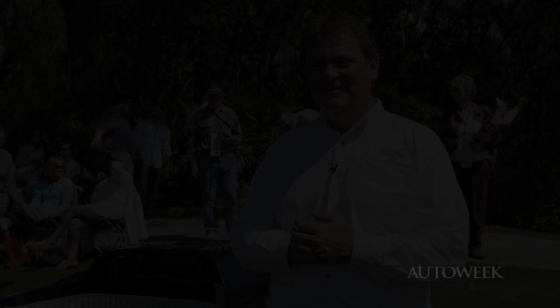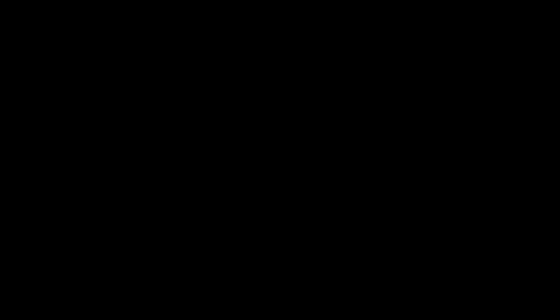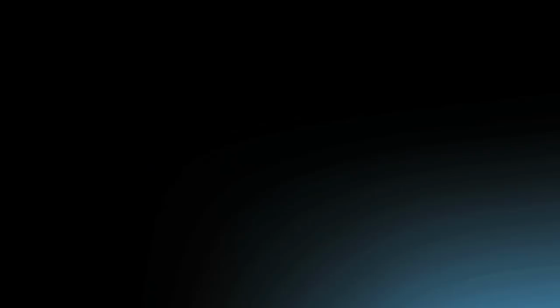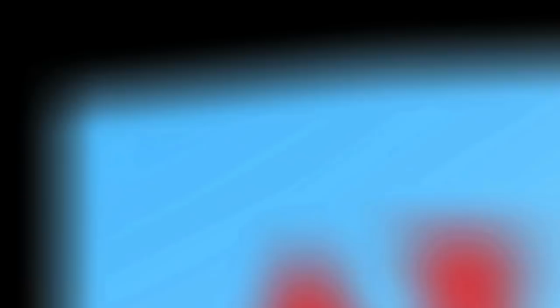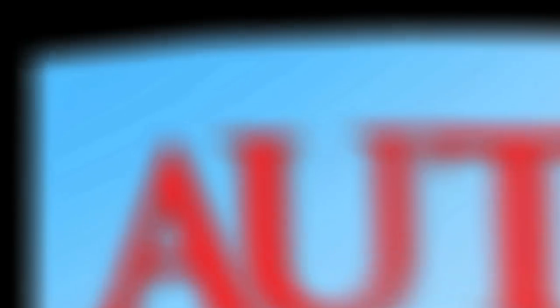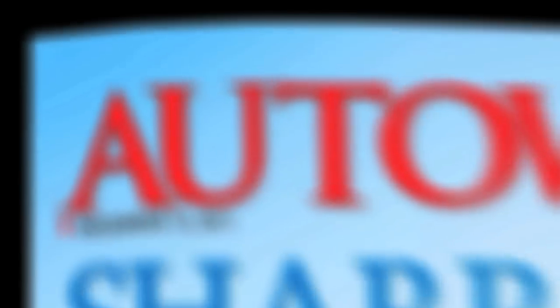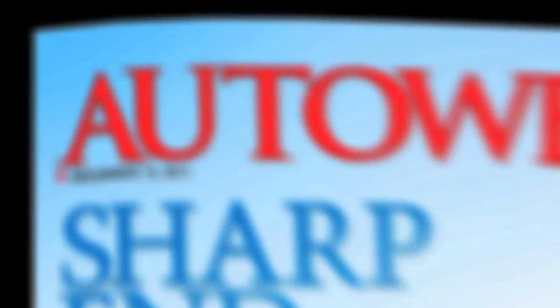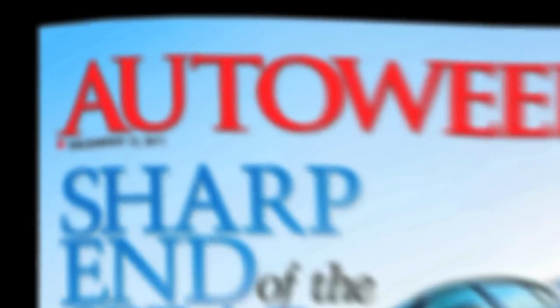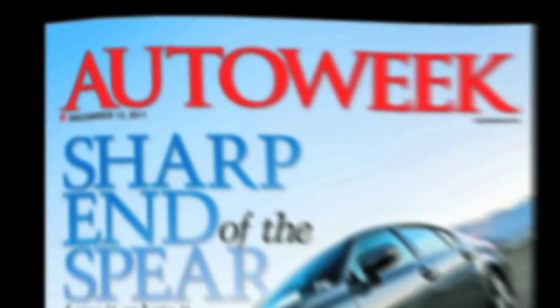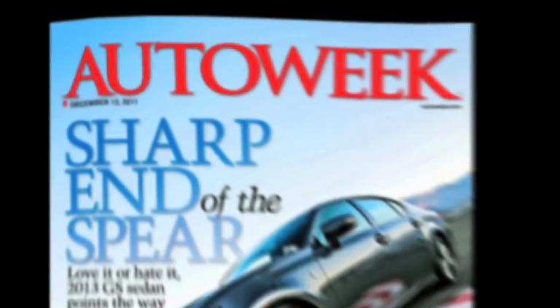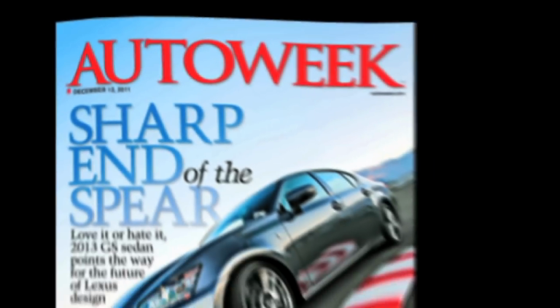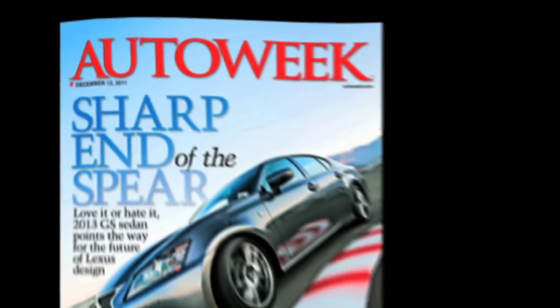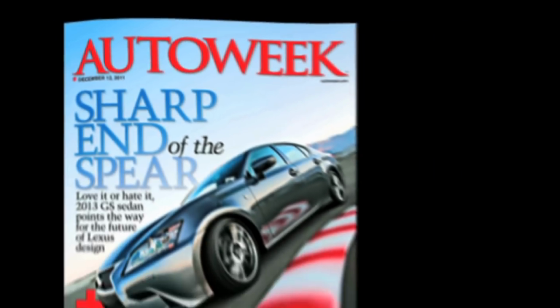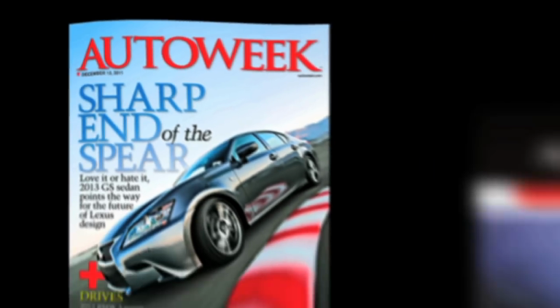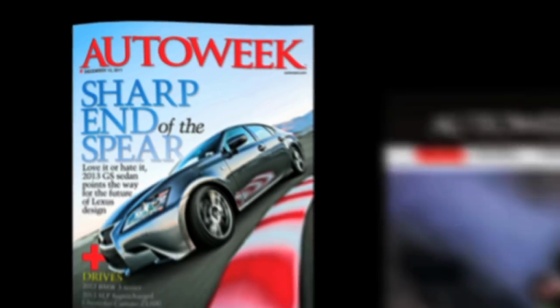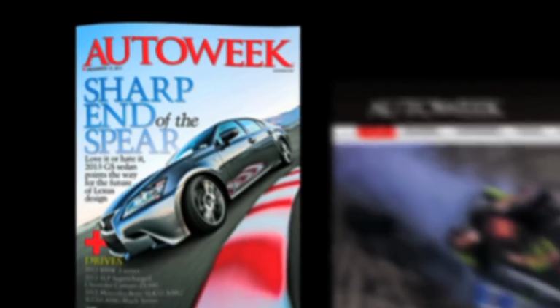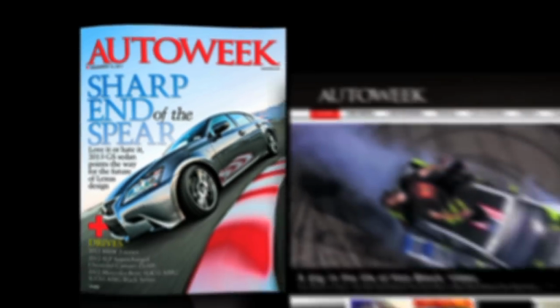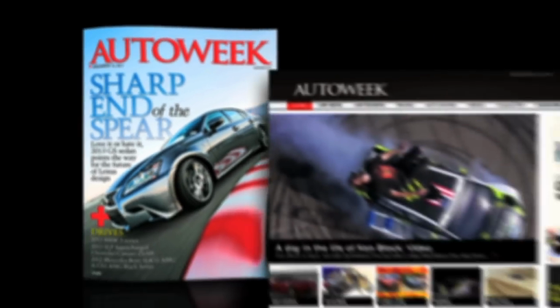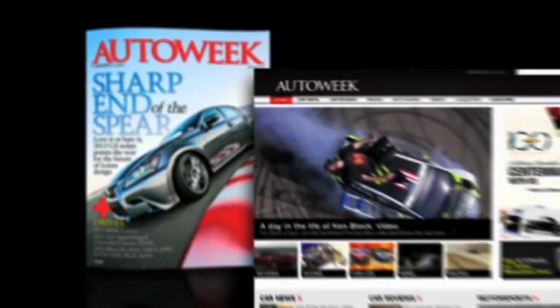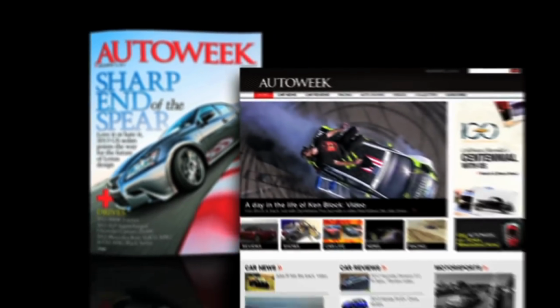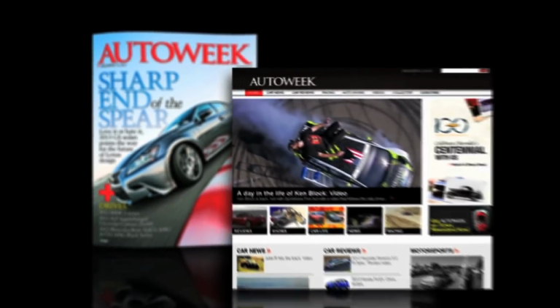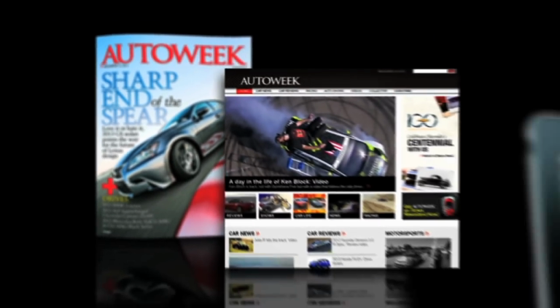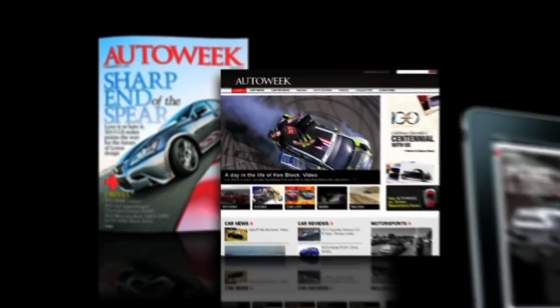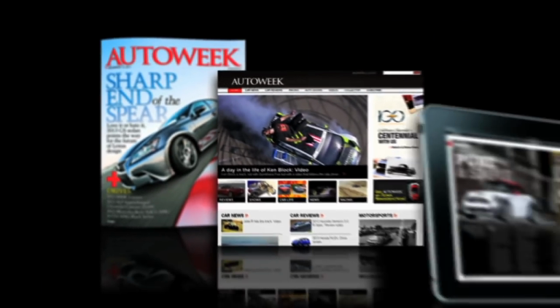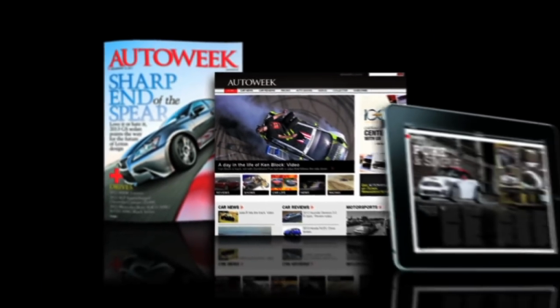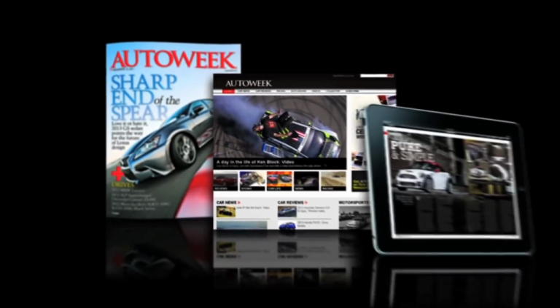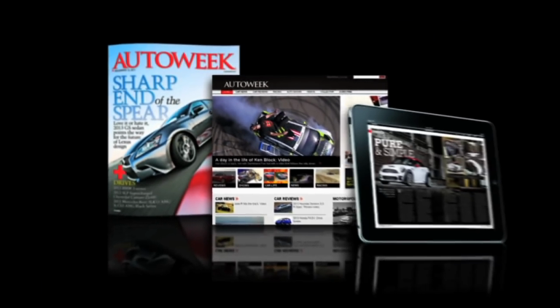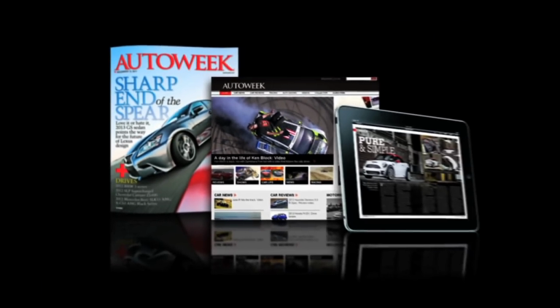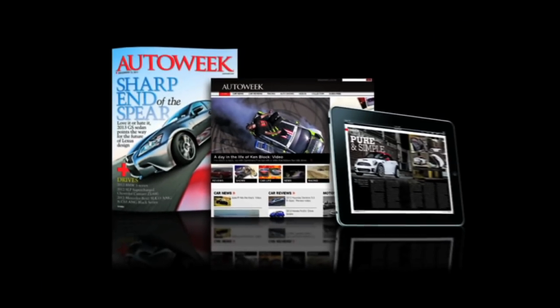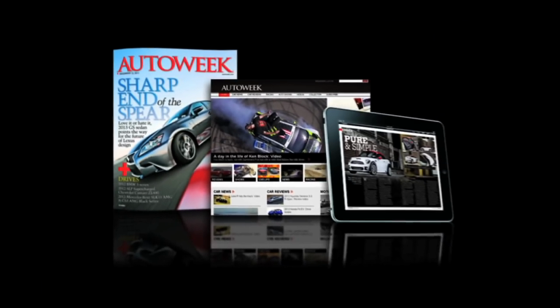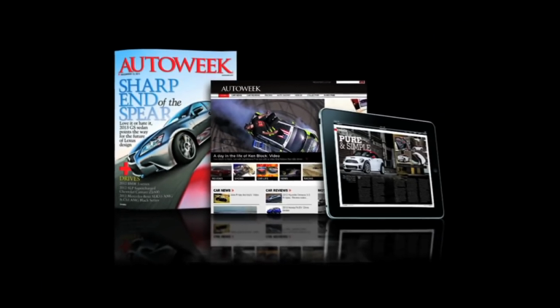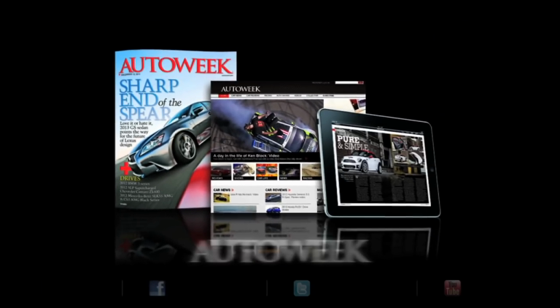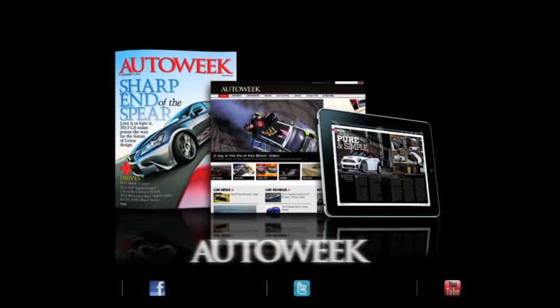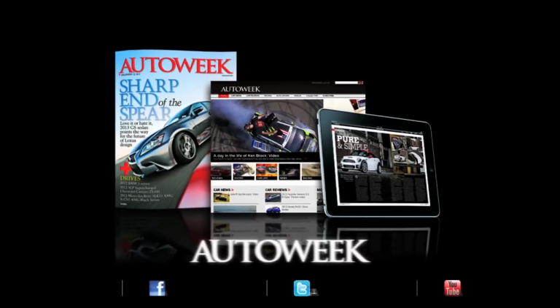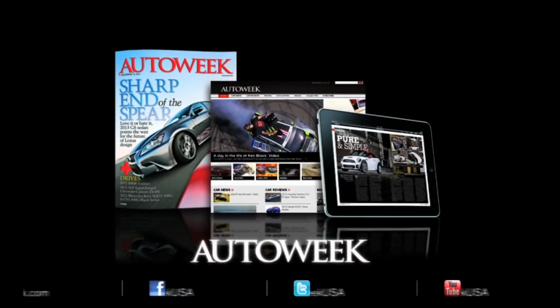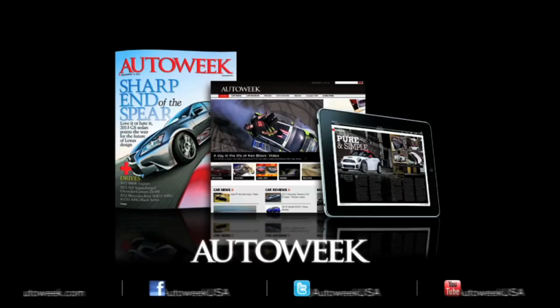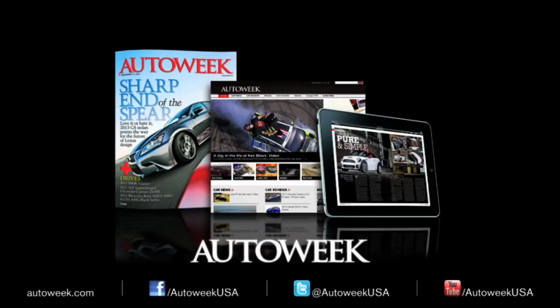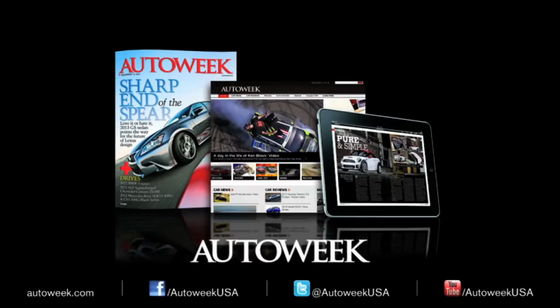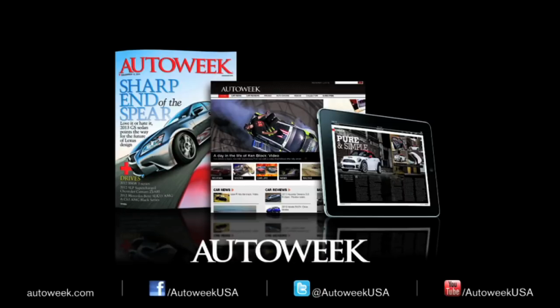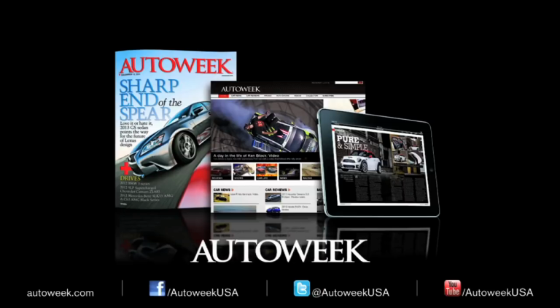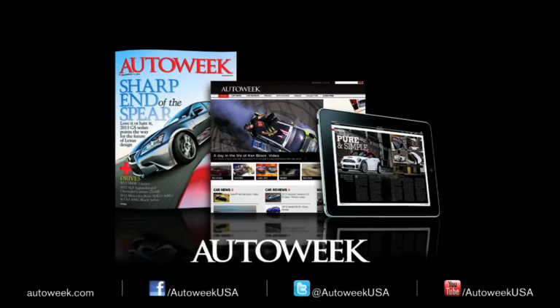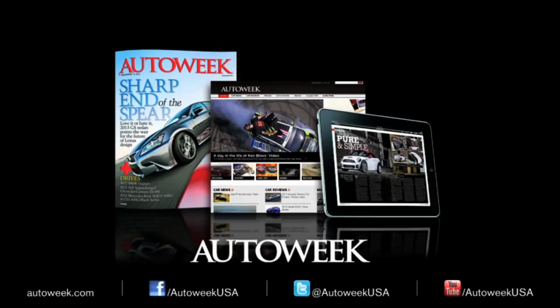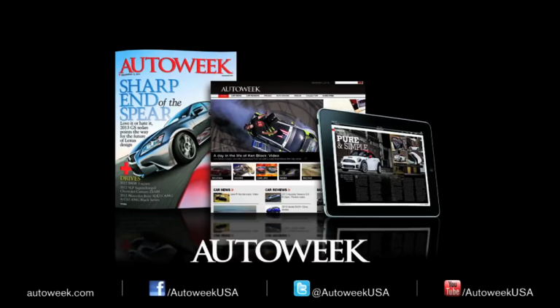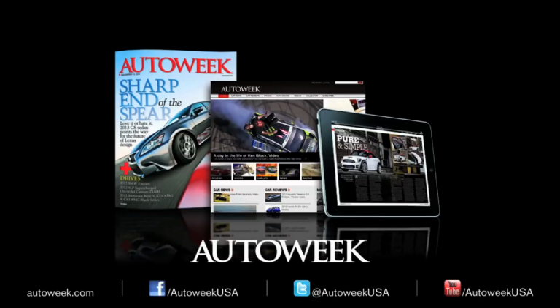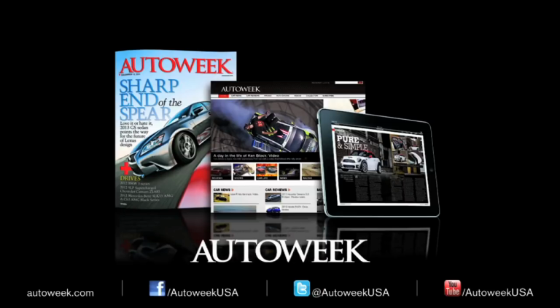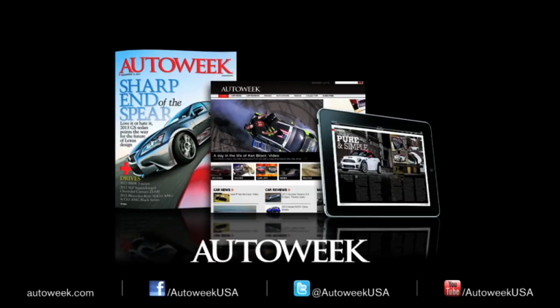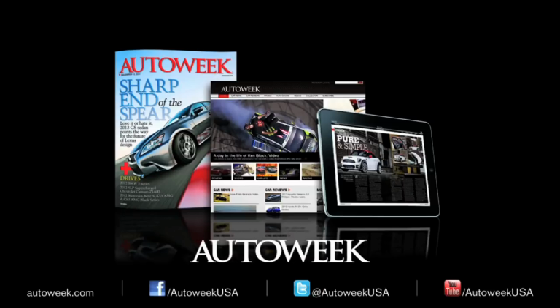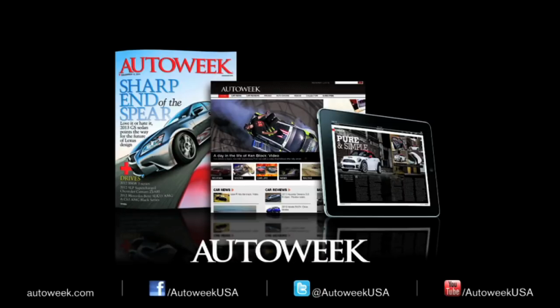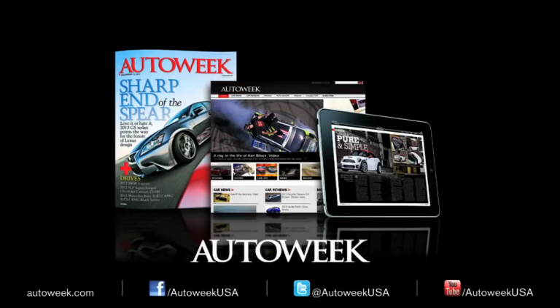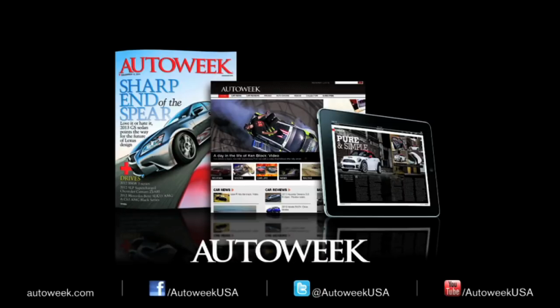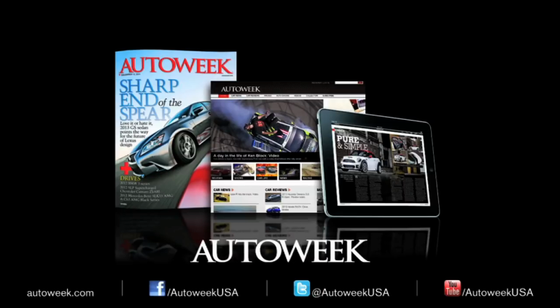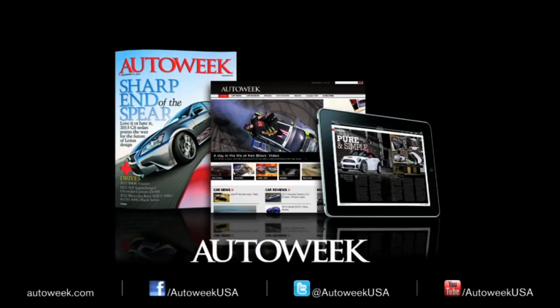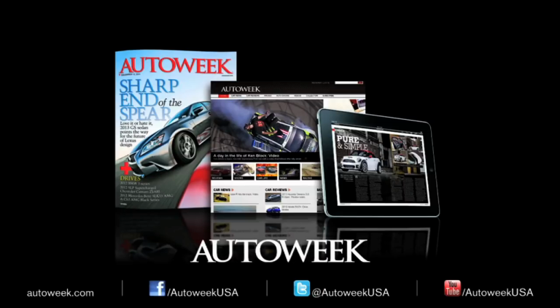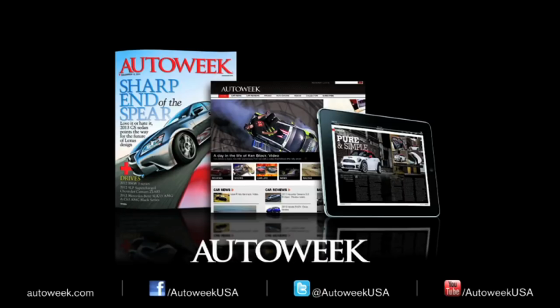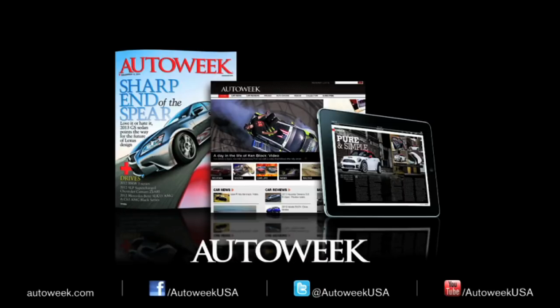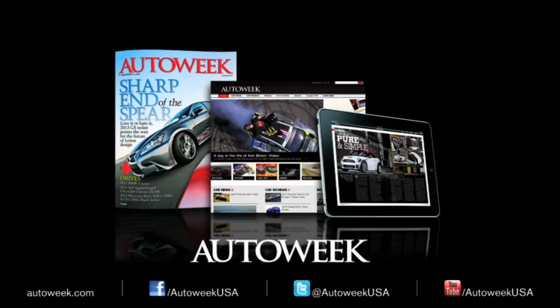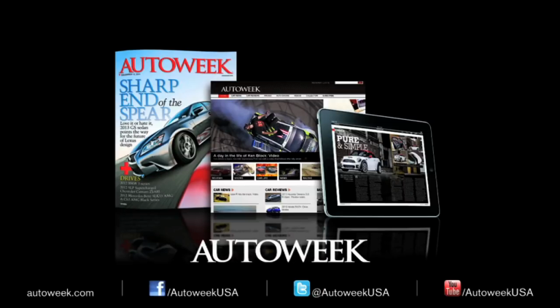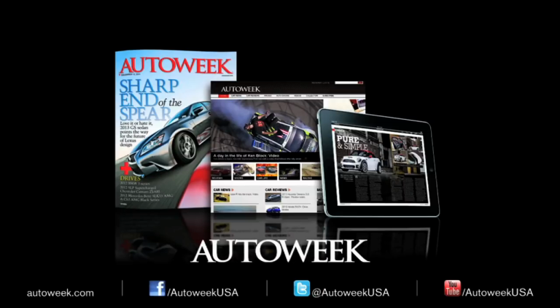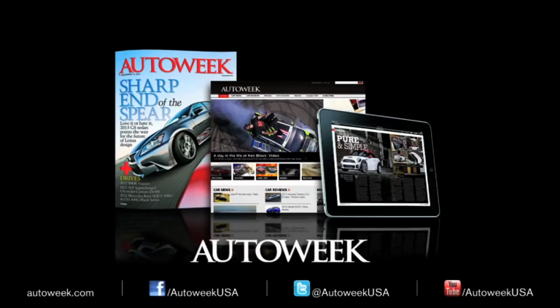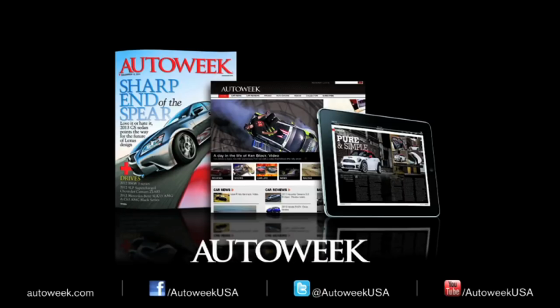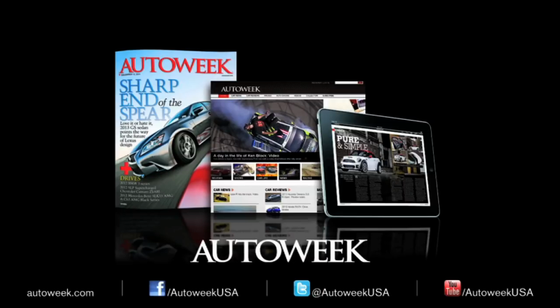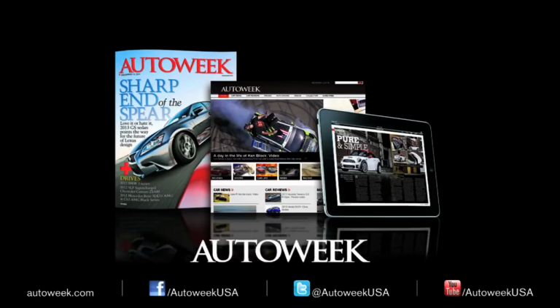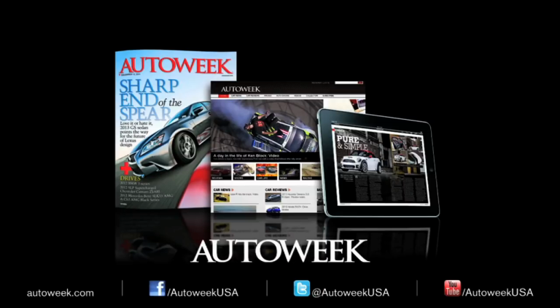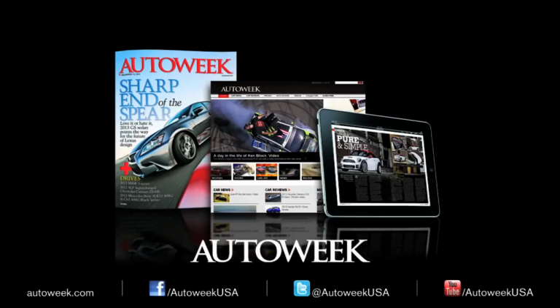Catch all the latest auto enthusiast news at AutoWeek.com, in AutoWeek Magazine and iPad Edition. Talk with us on Facebook, YouTube, and Twitter at AutoWeekUSA.